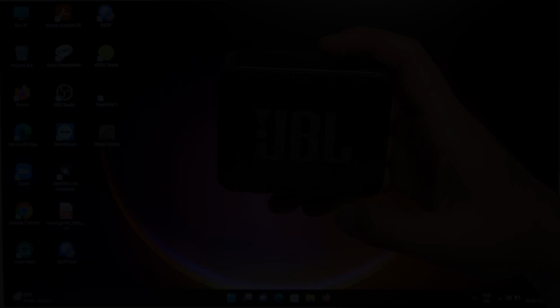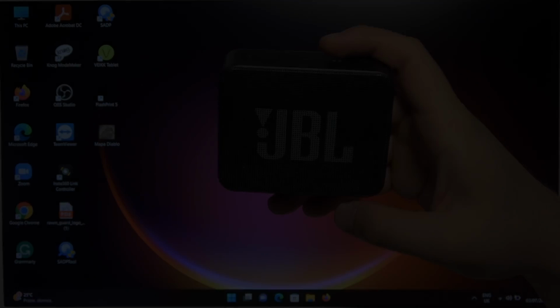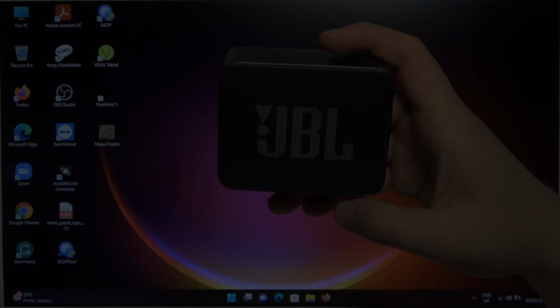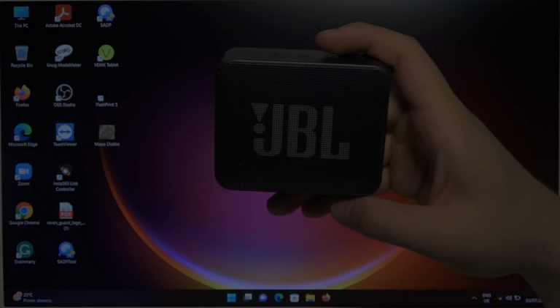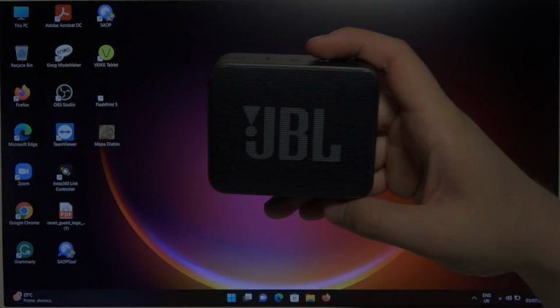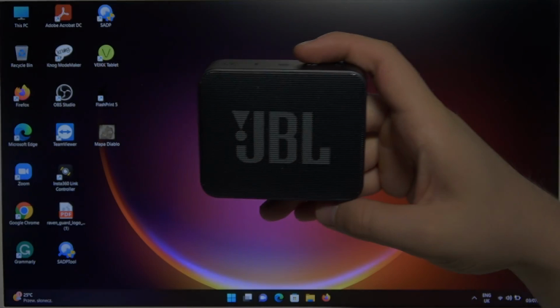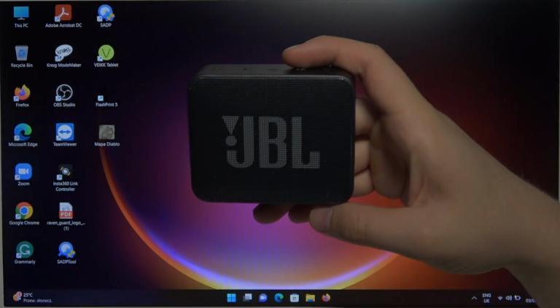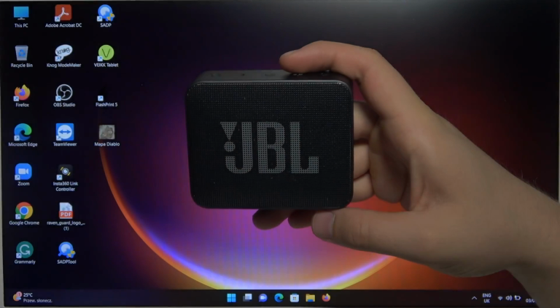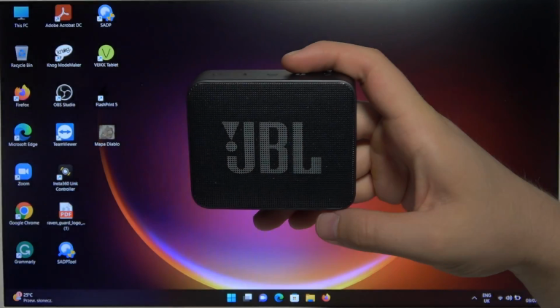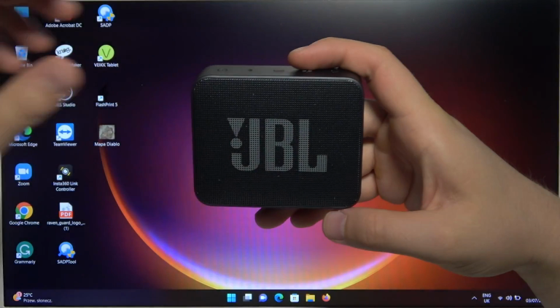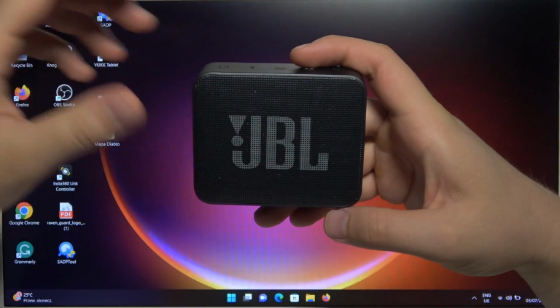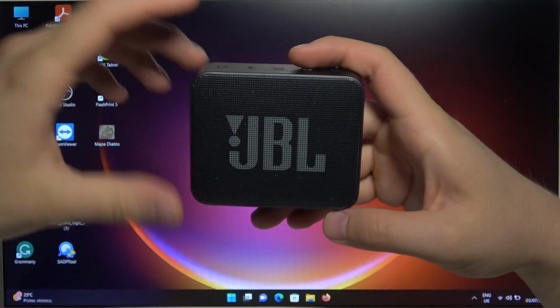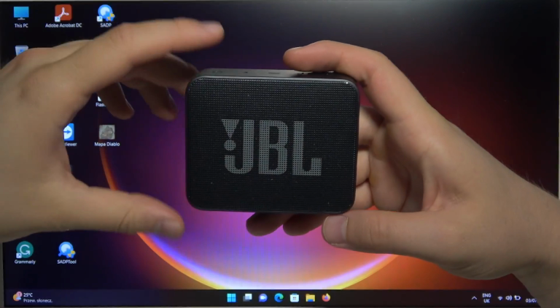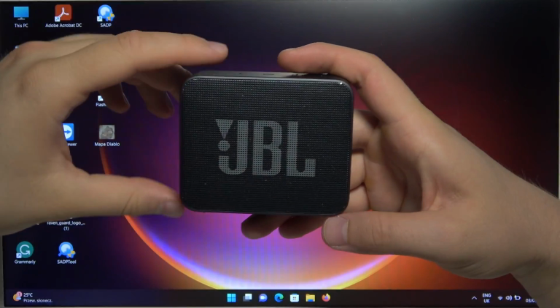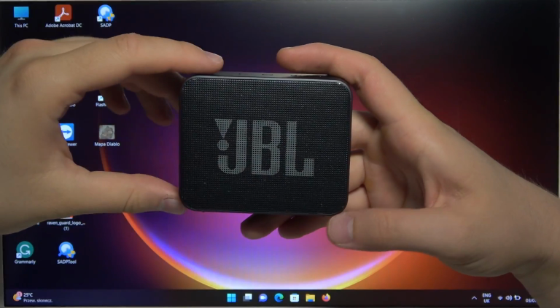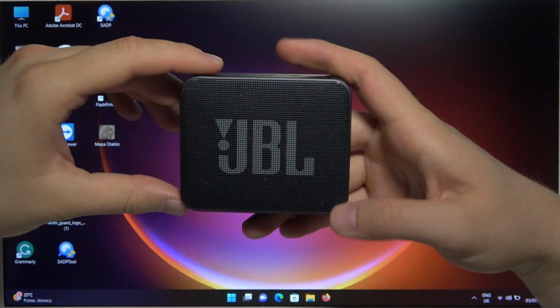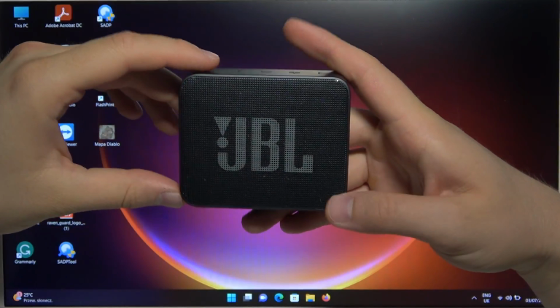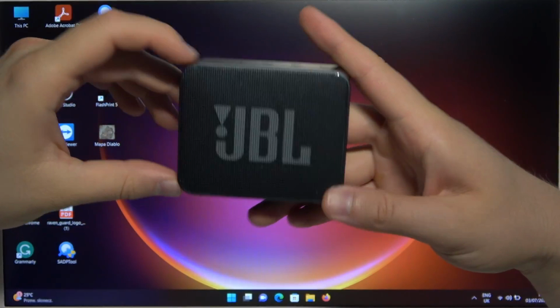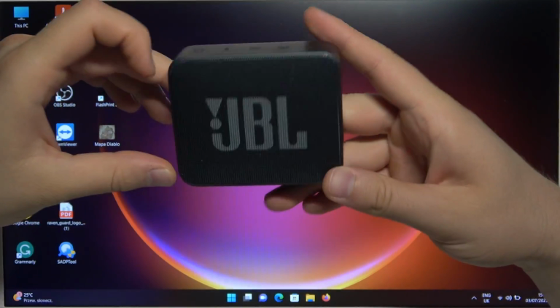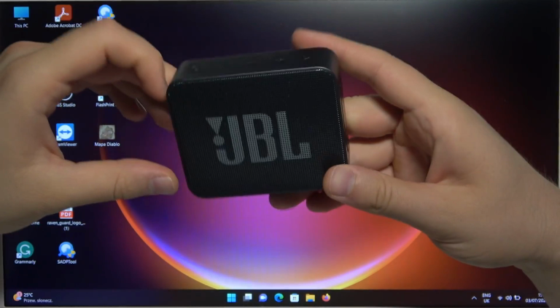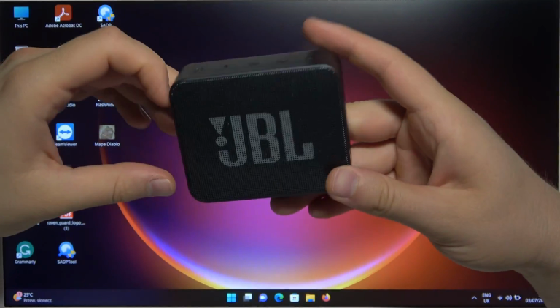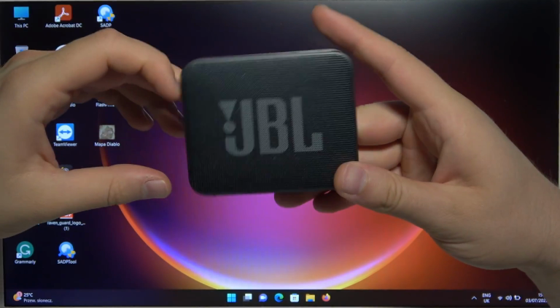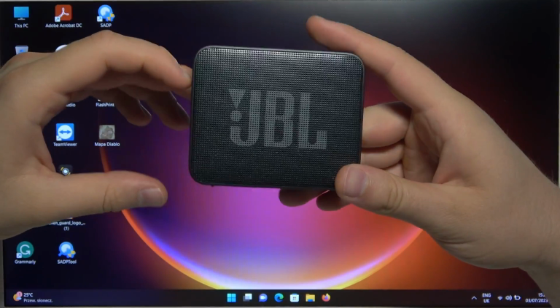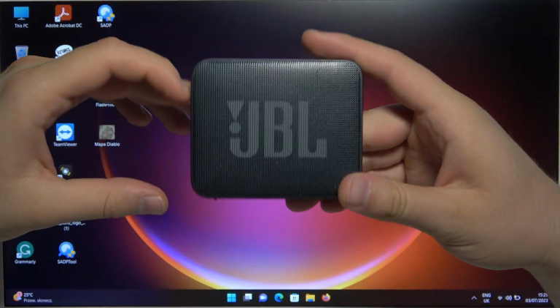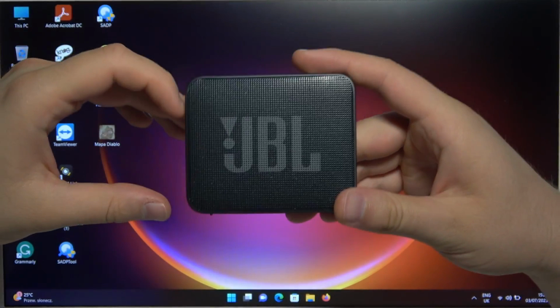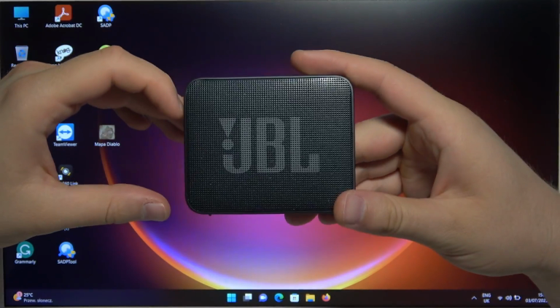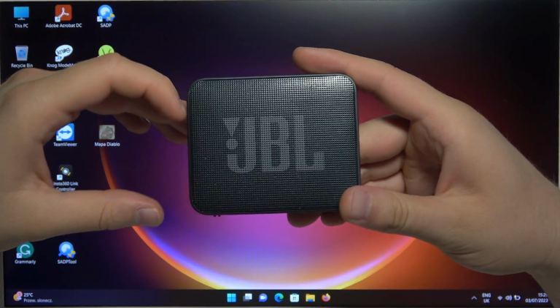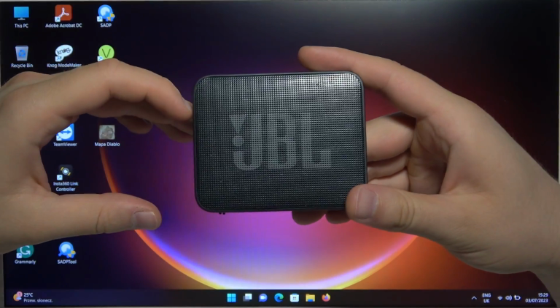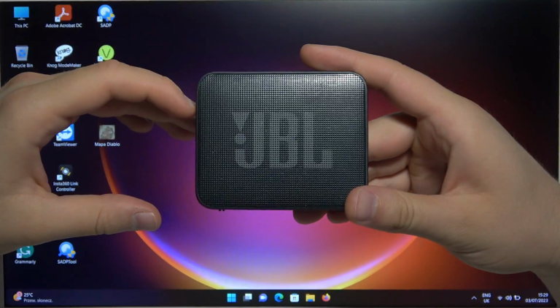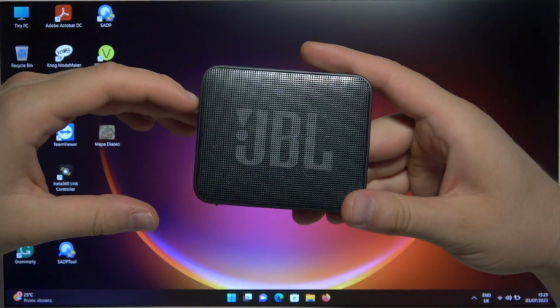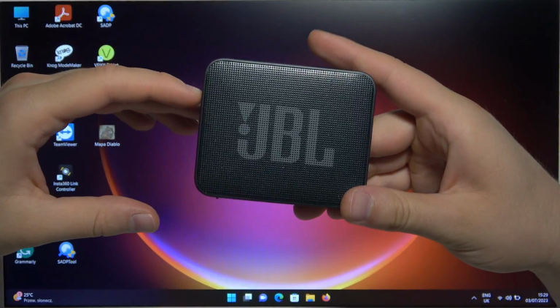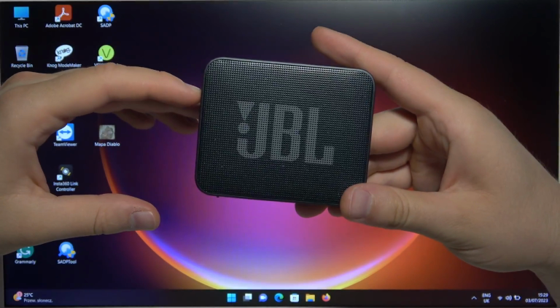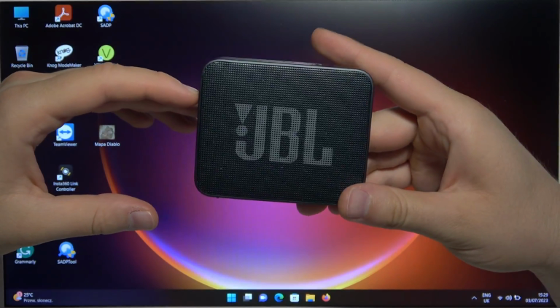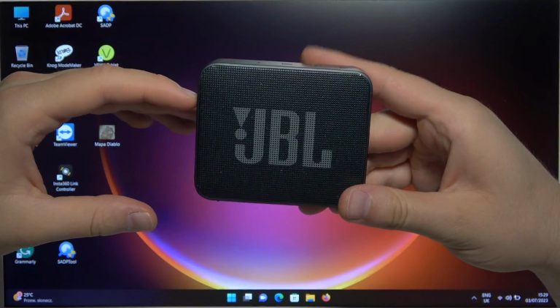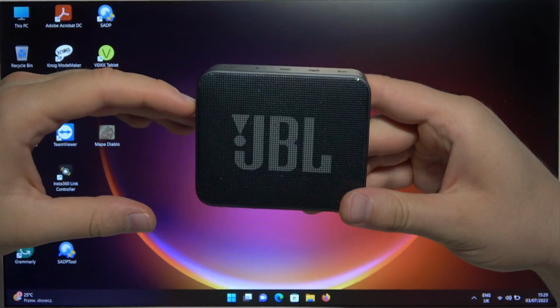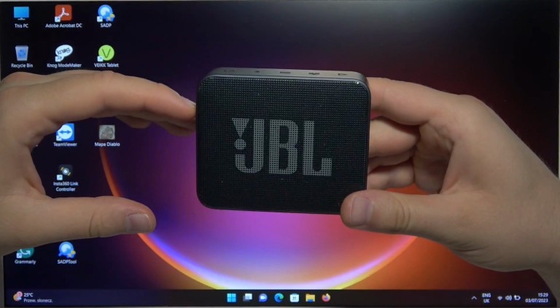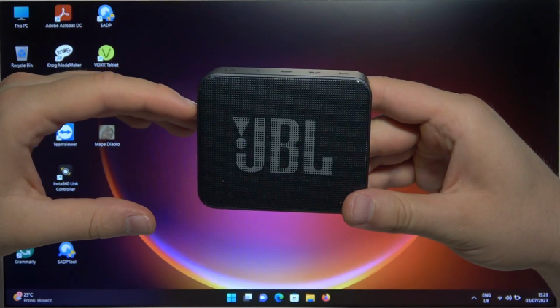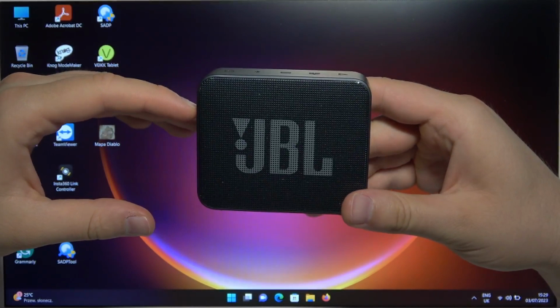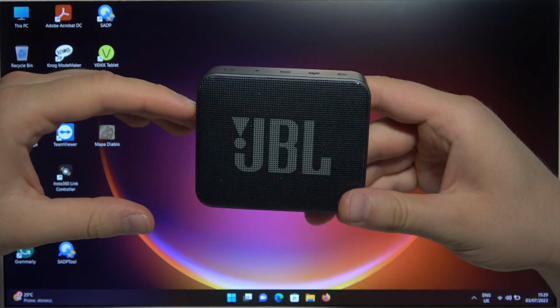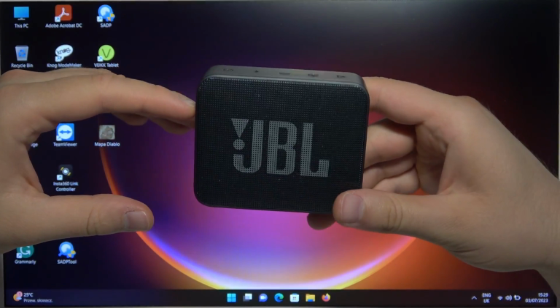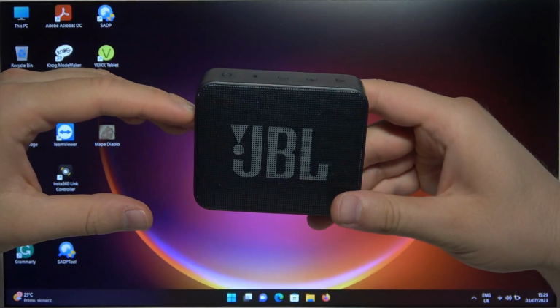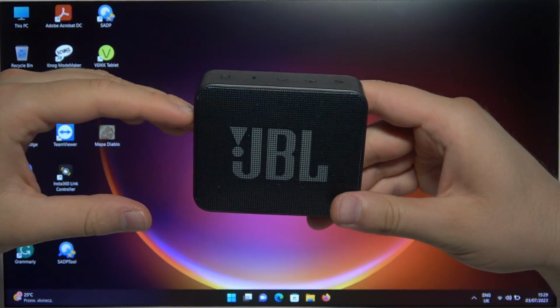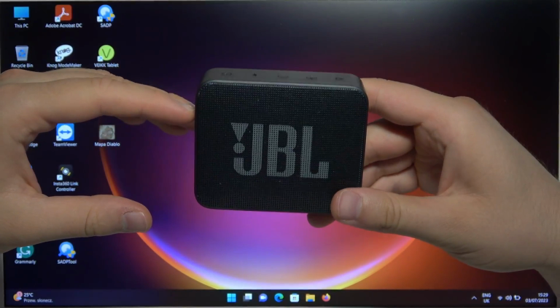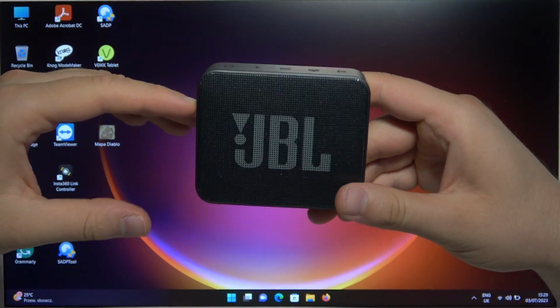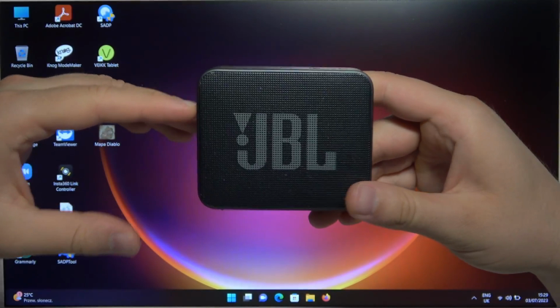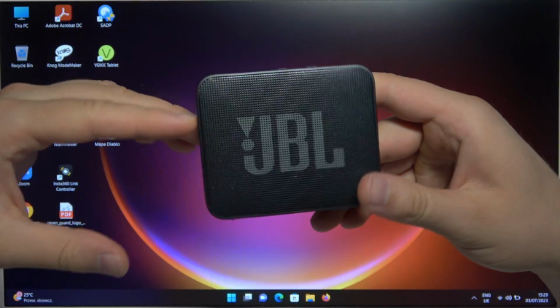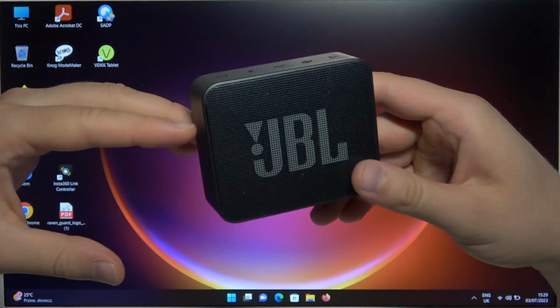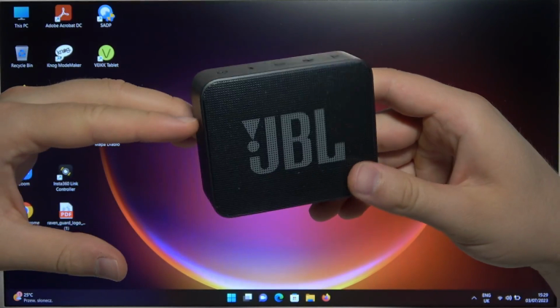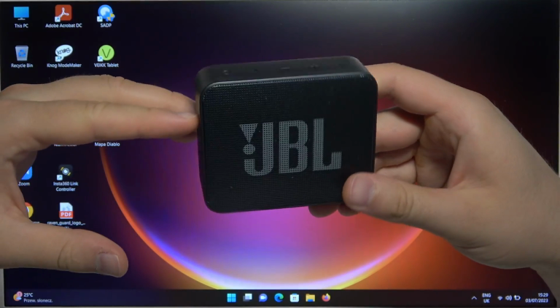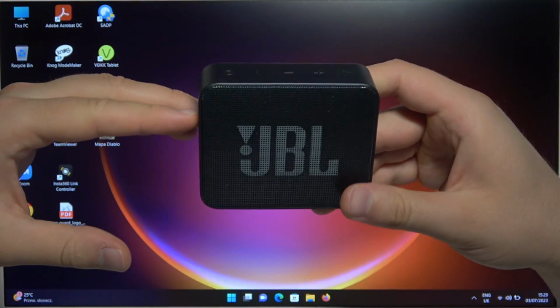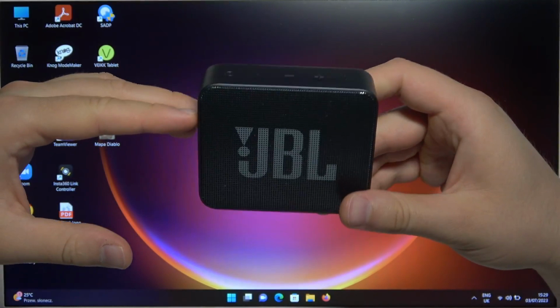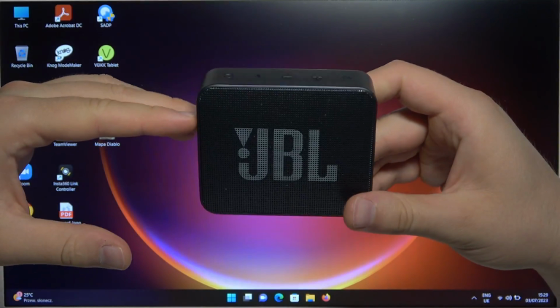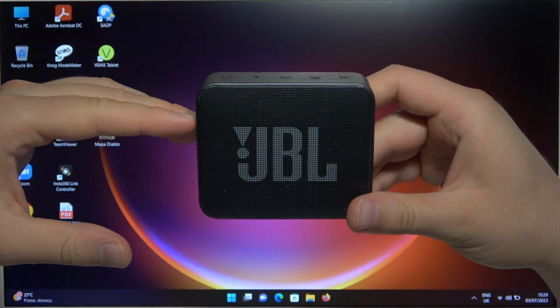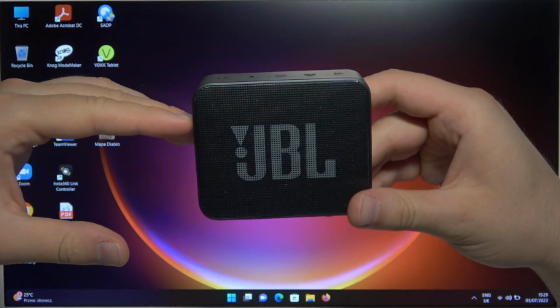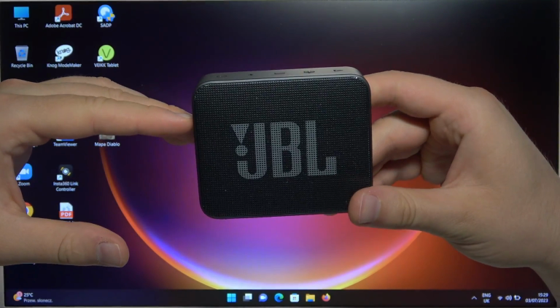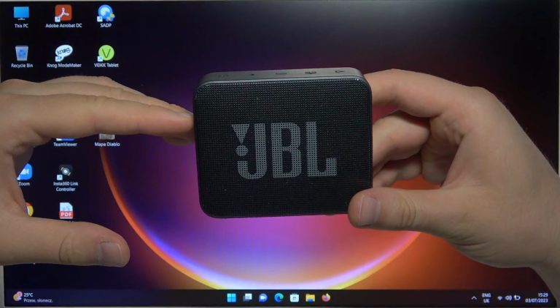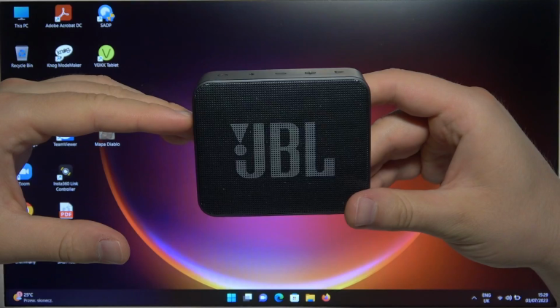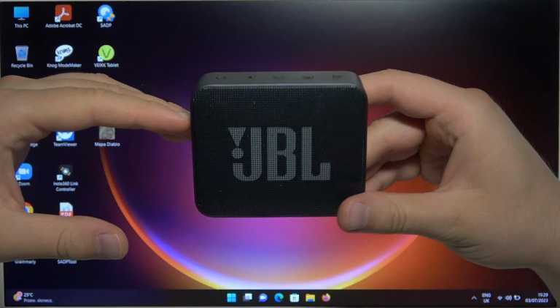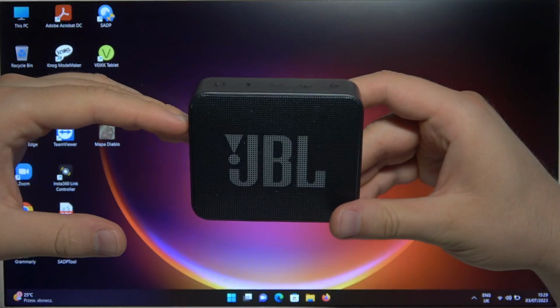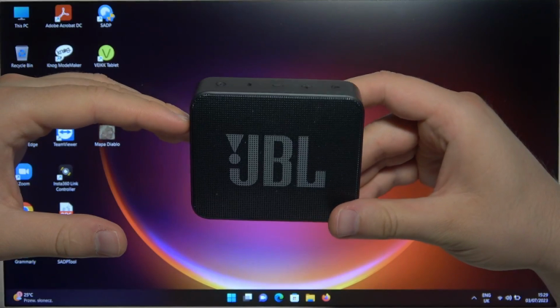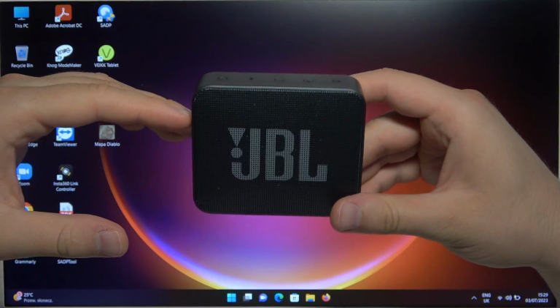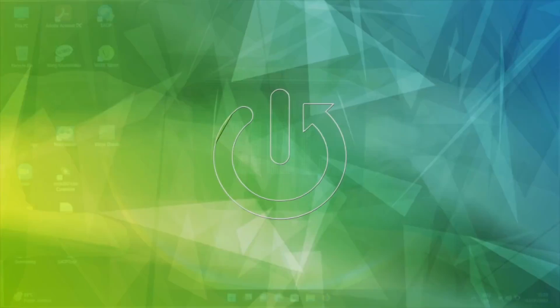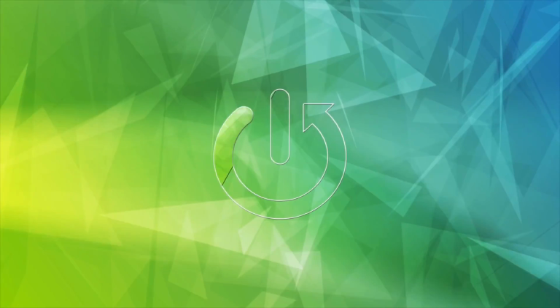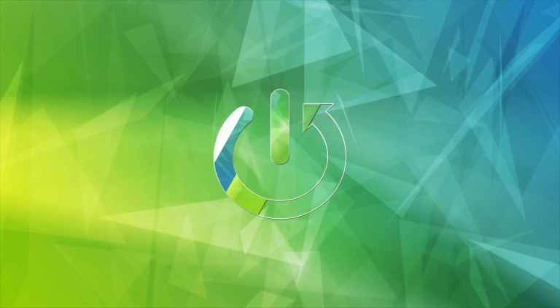Hello, in this video I'm going to show you how you can pair your JBL Go Essential speaker with any Windows PC or laptop.